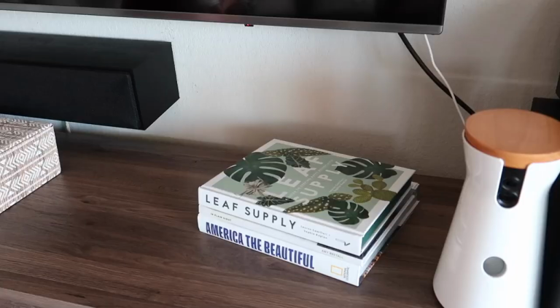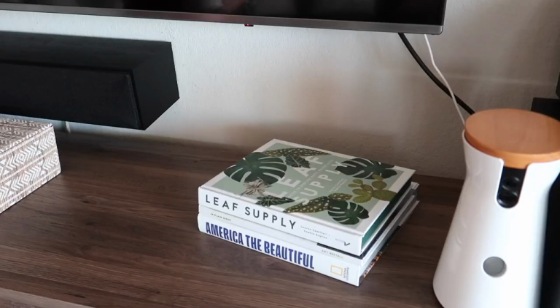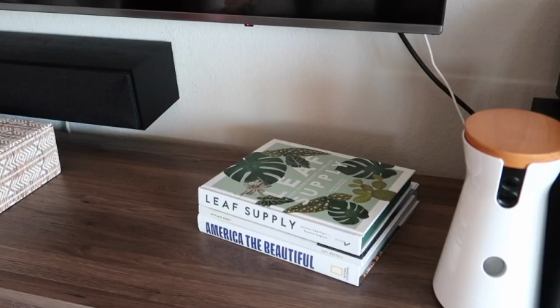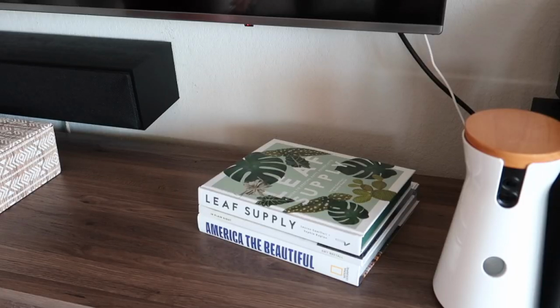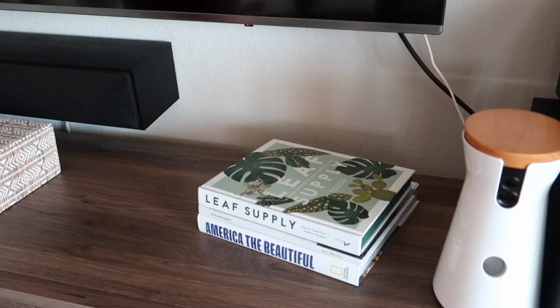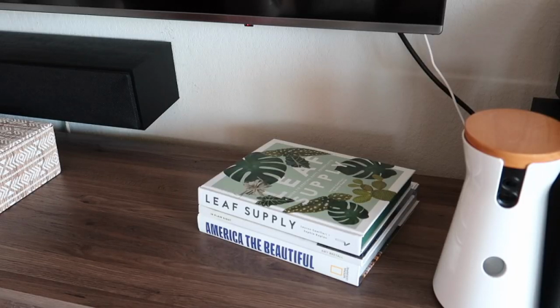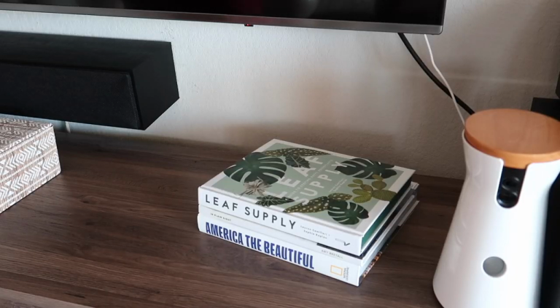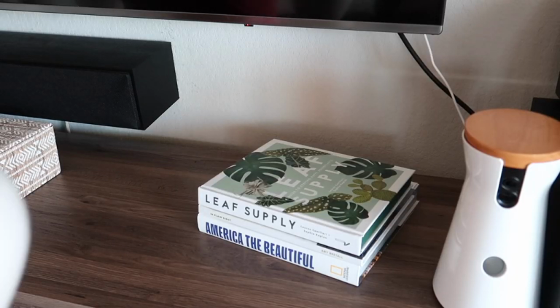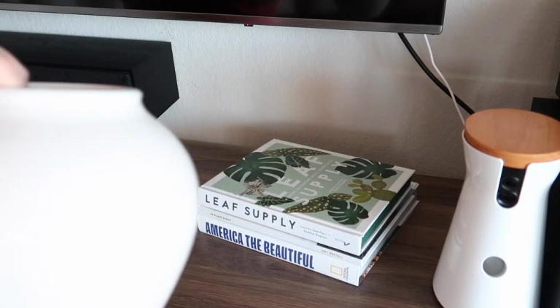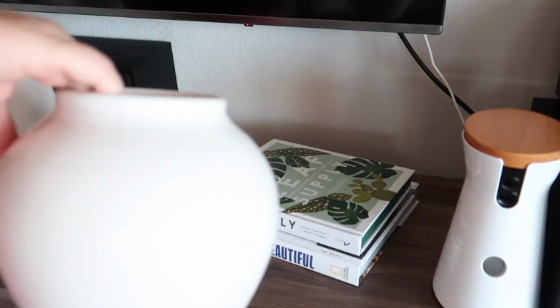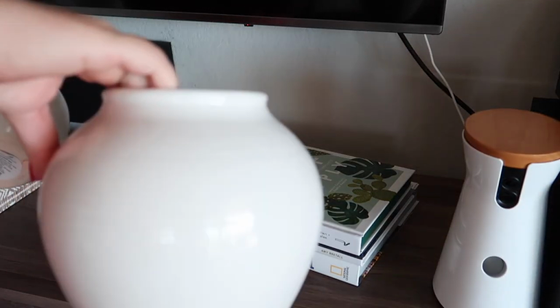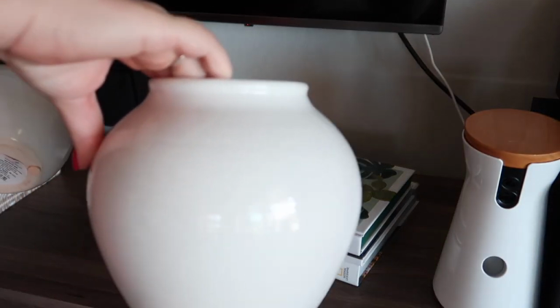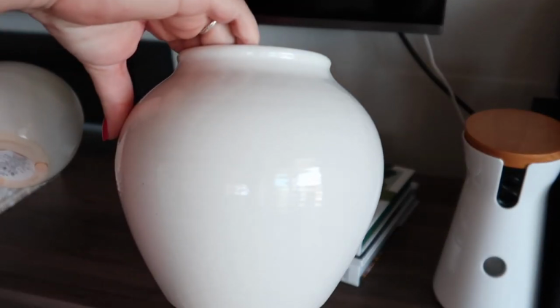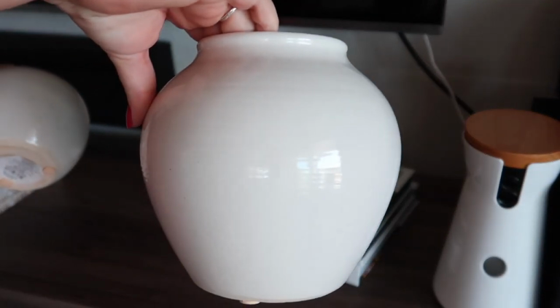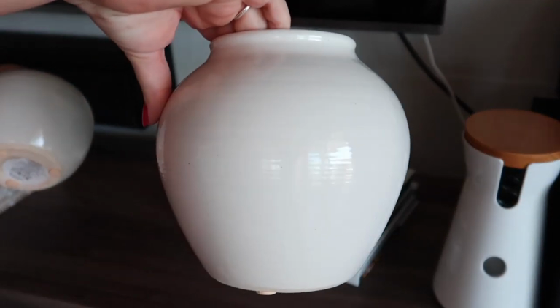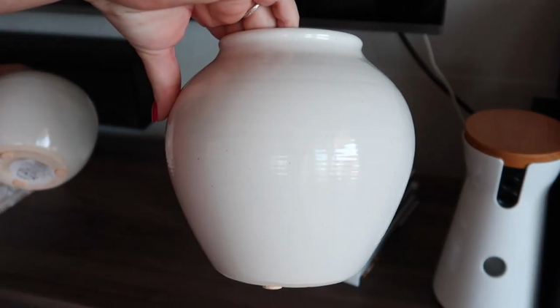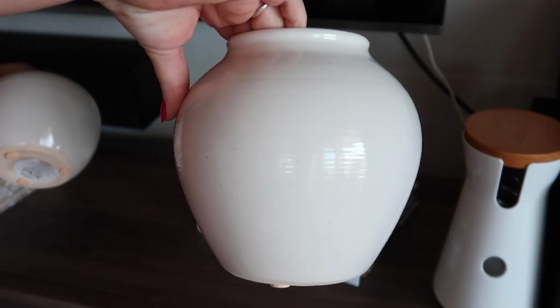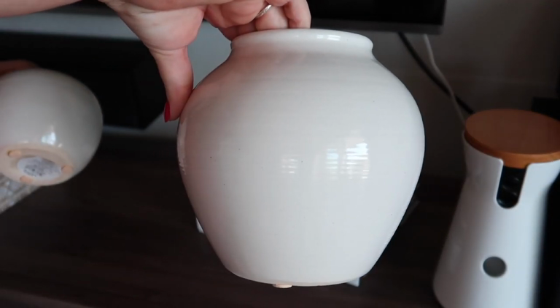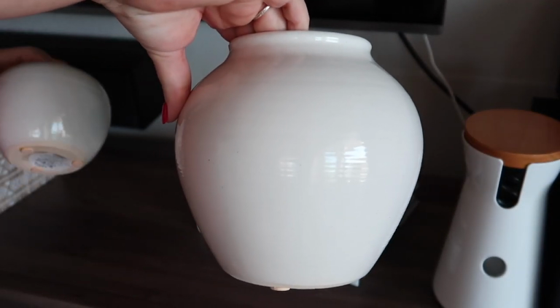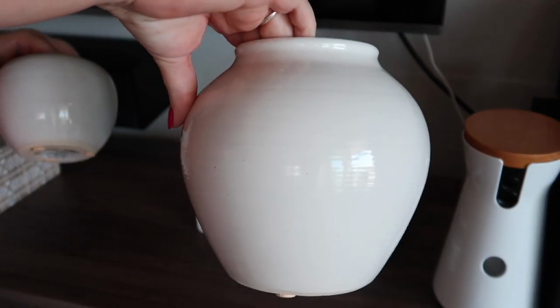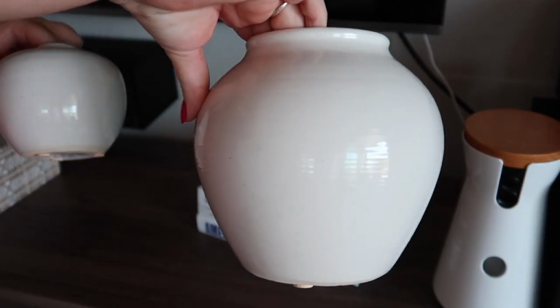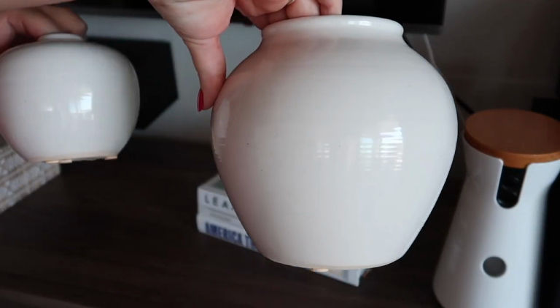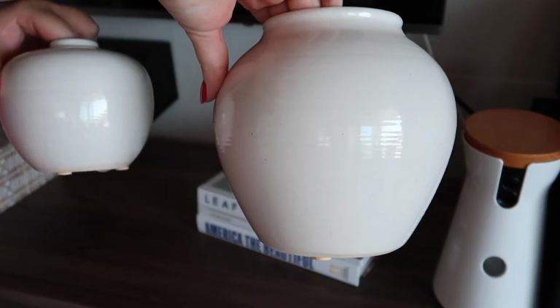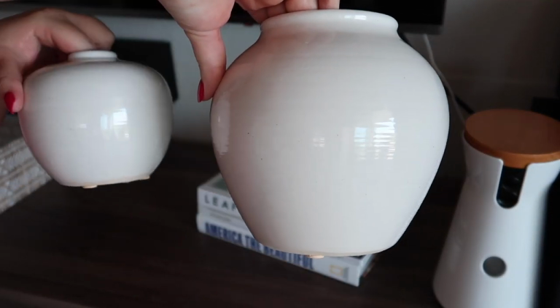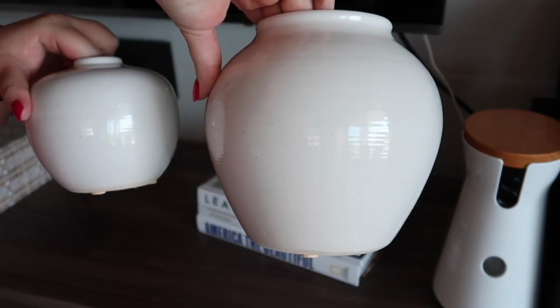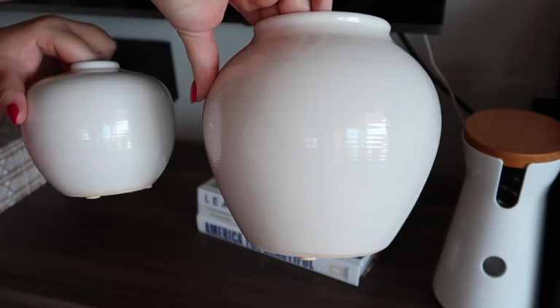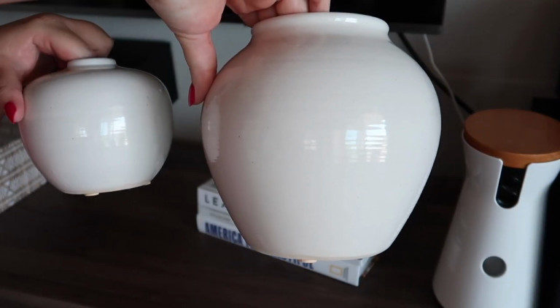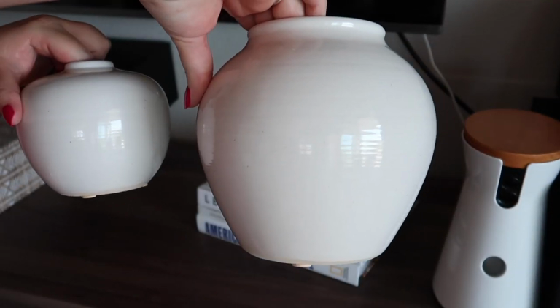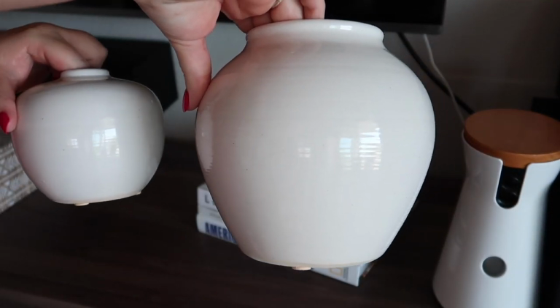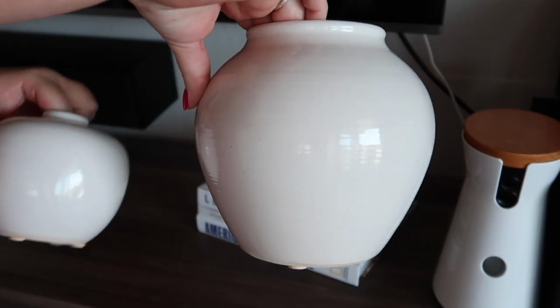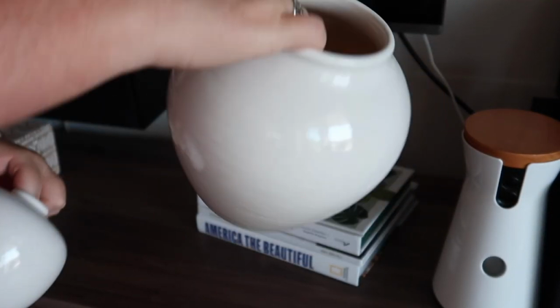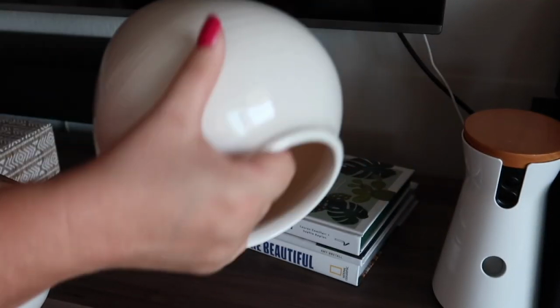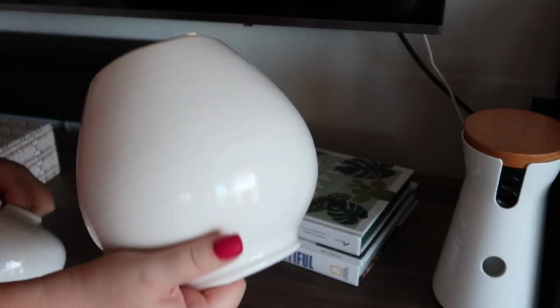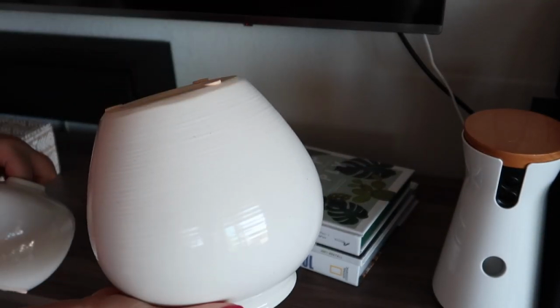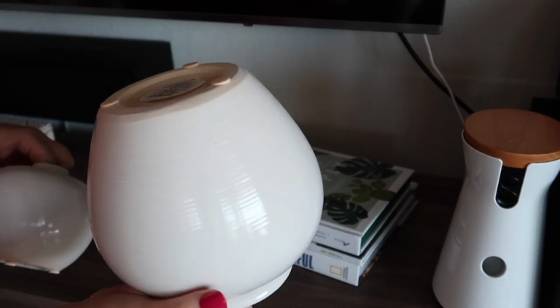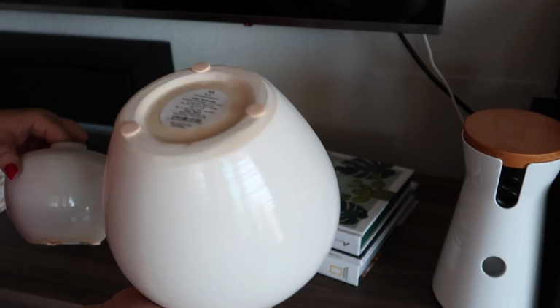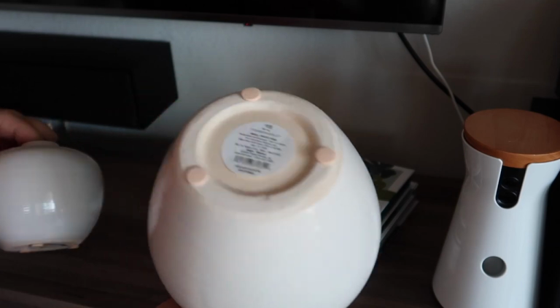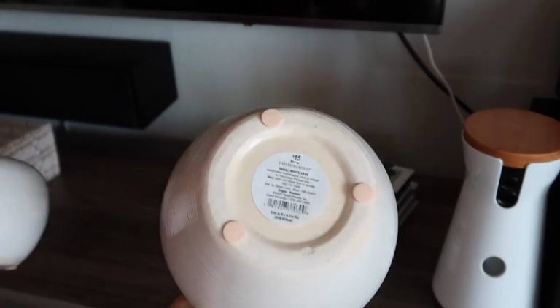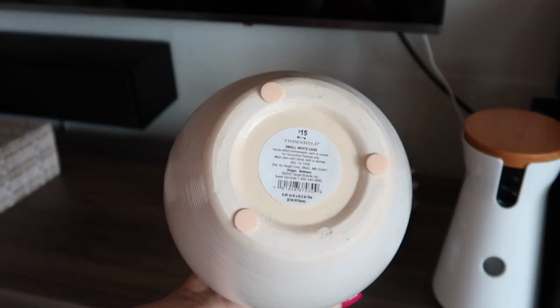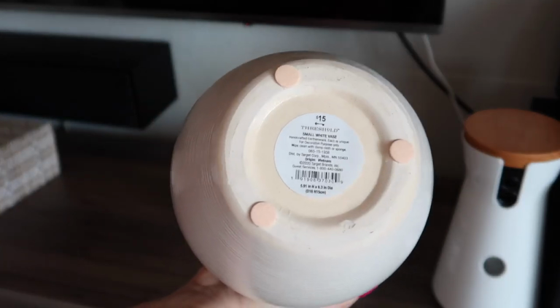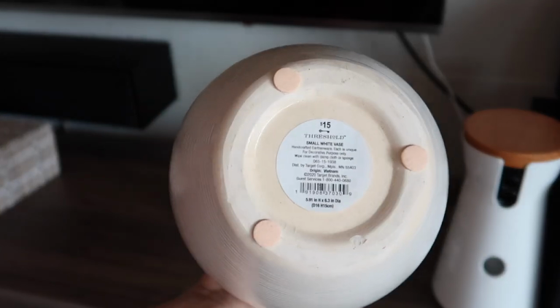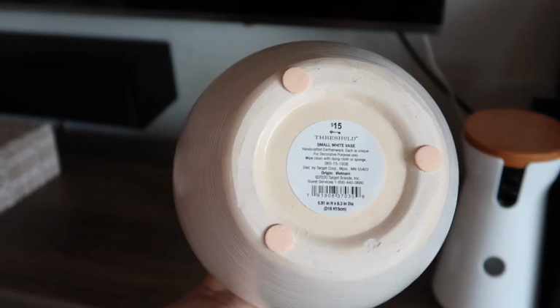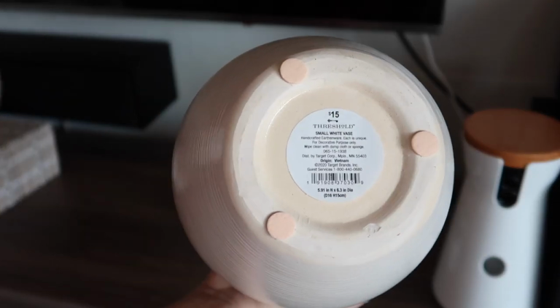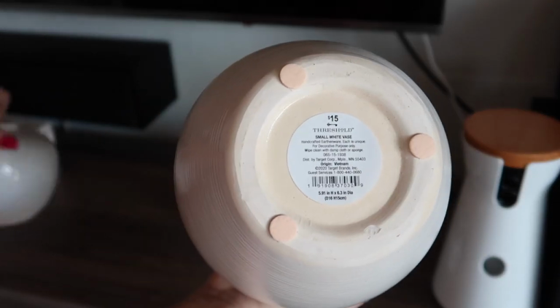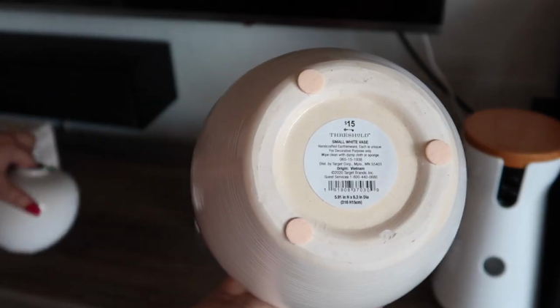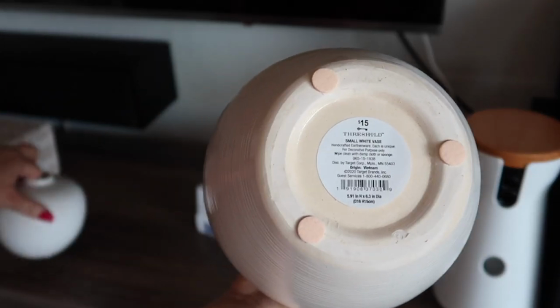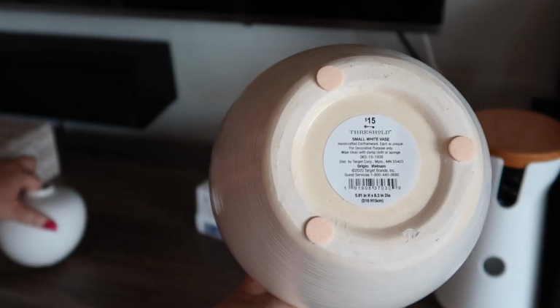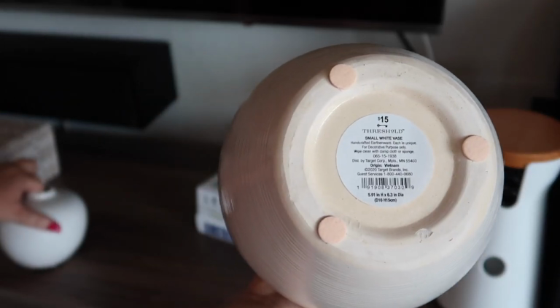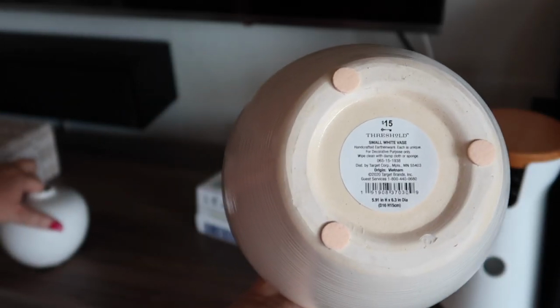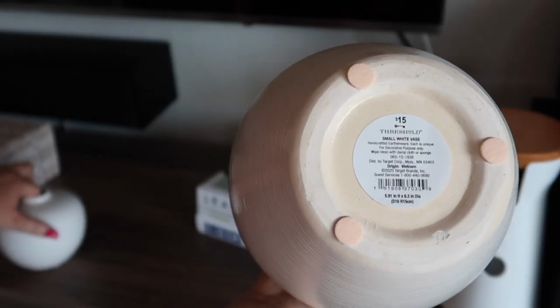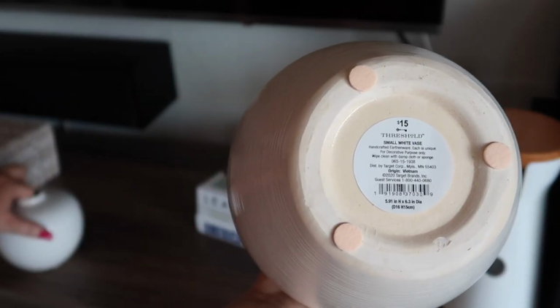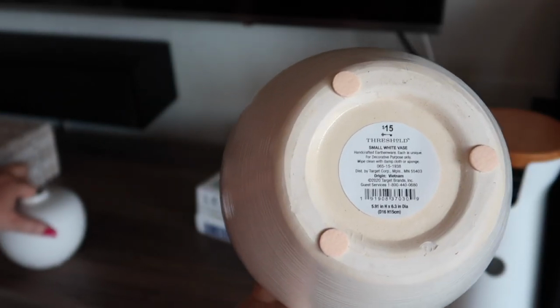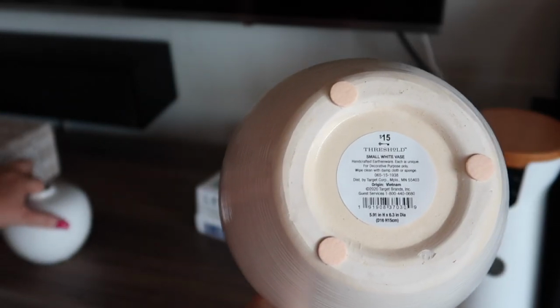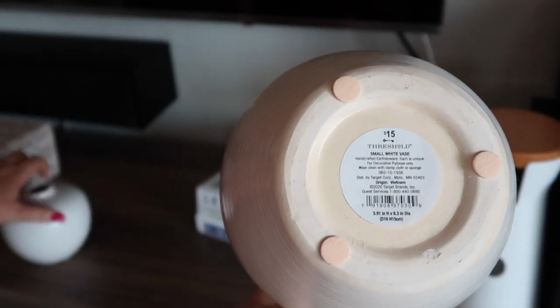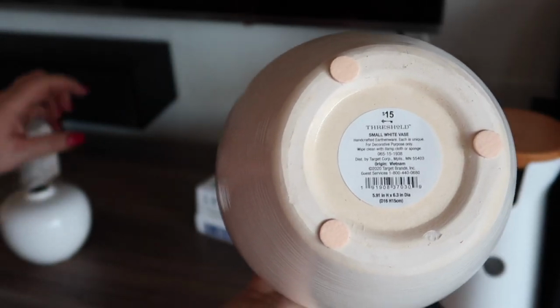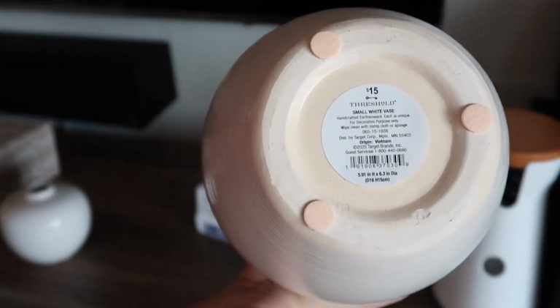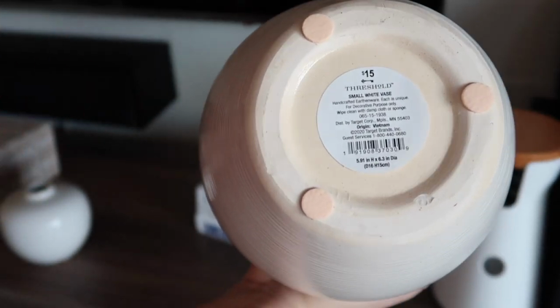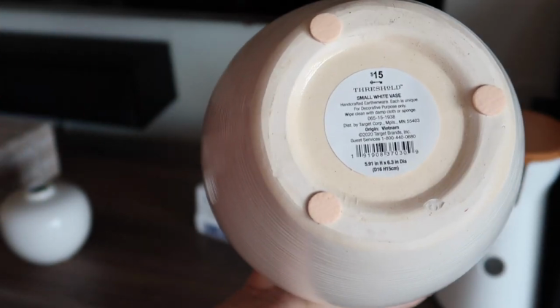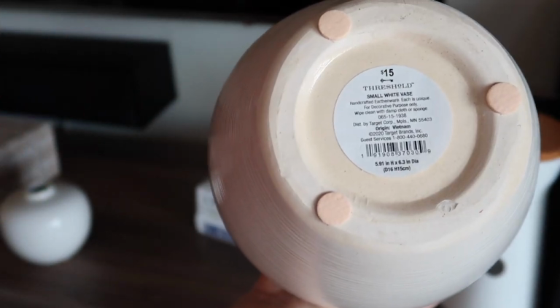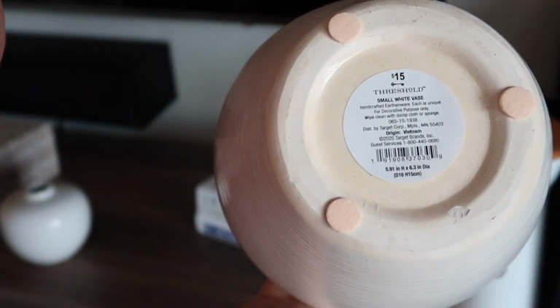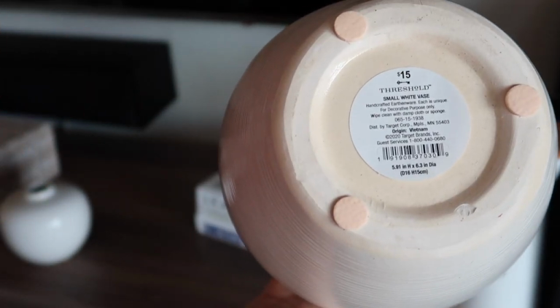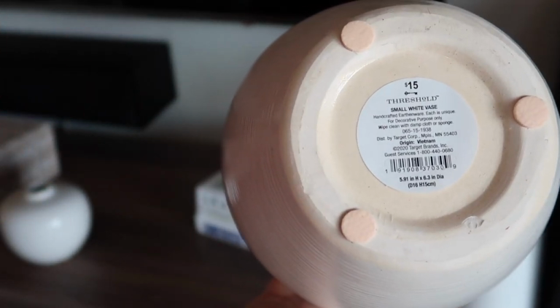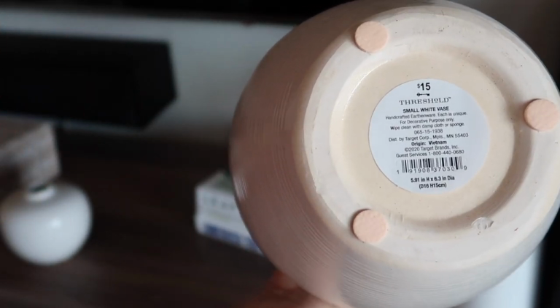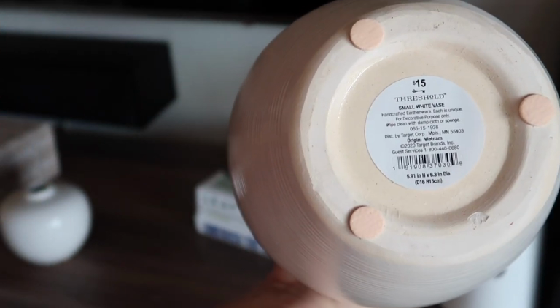I bought these two vases from Target. I like them because they match the shape and the color of my lamps.